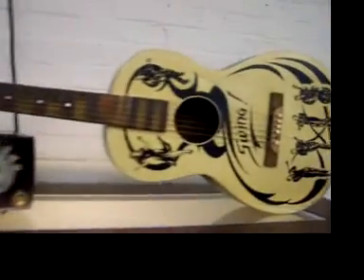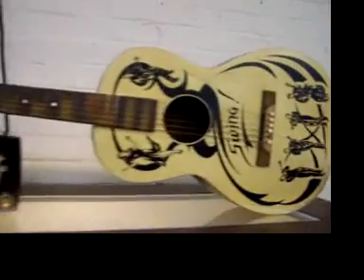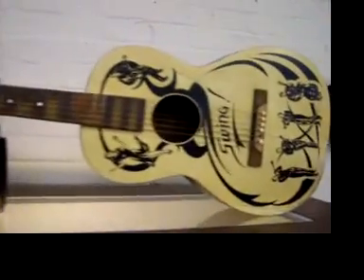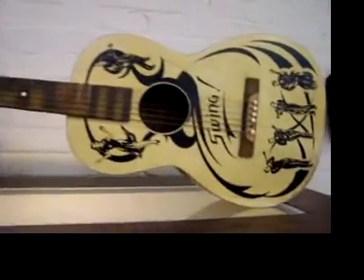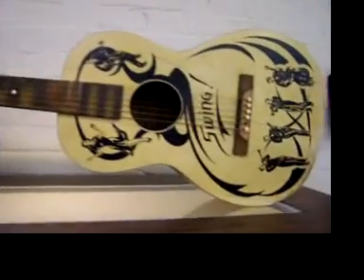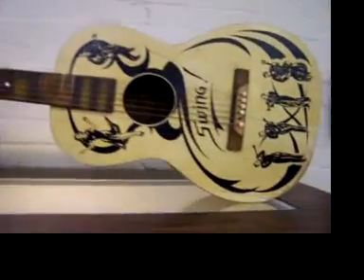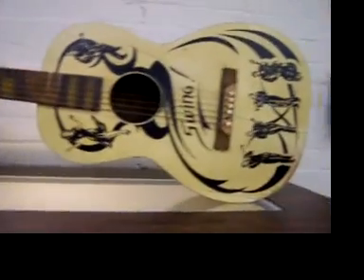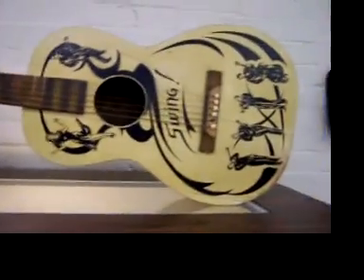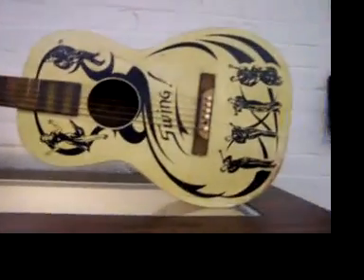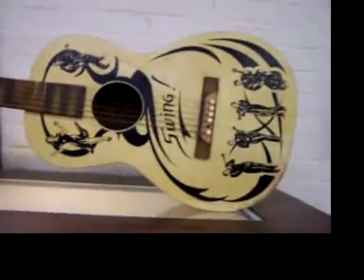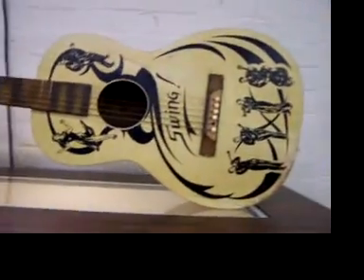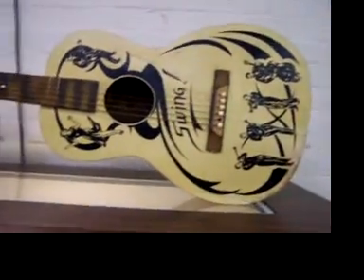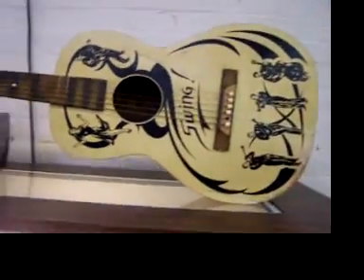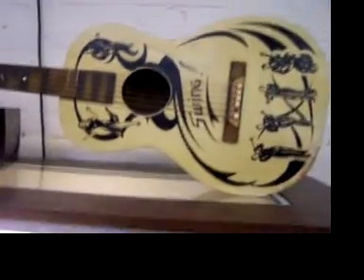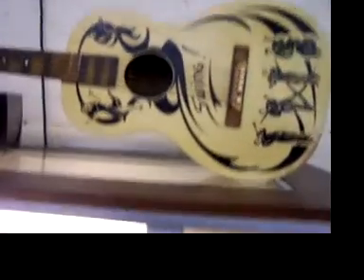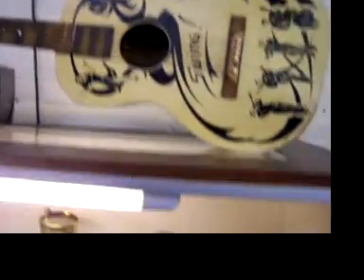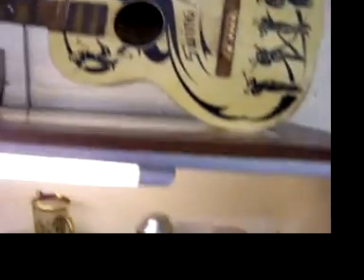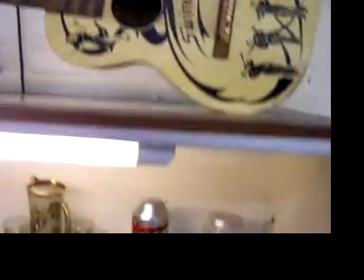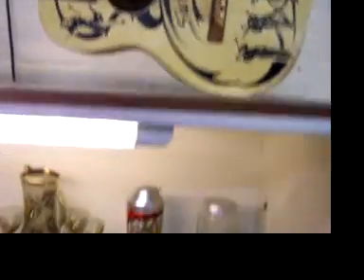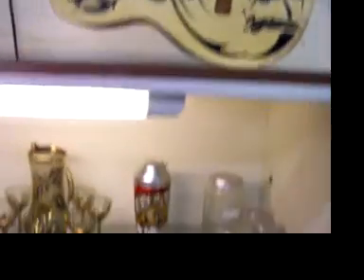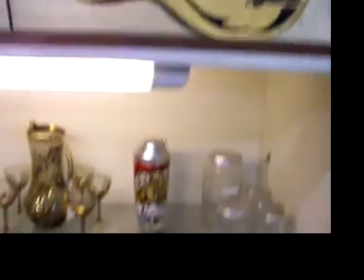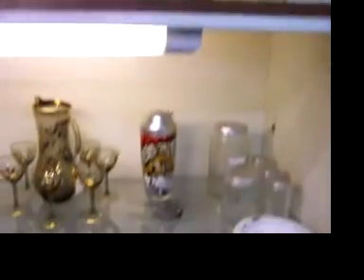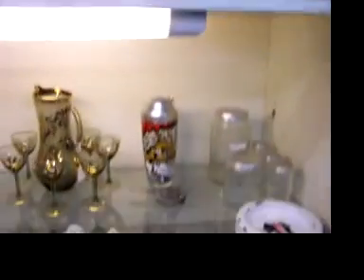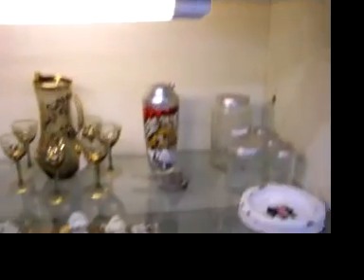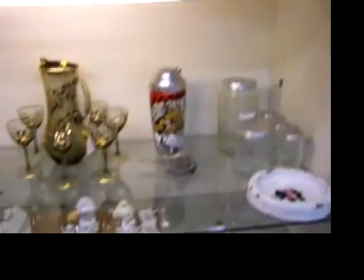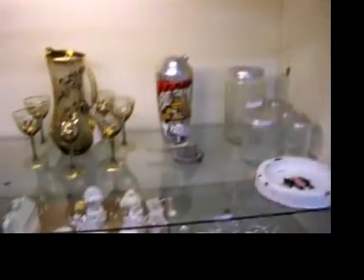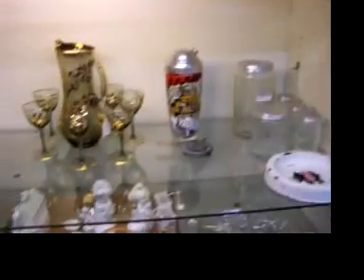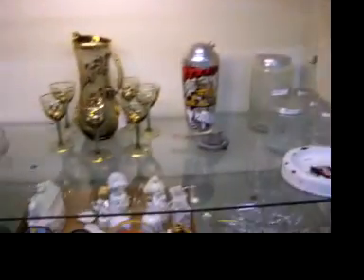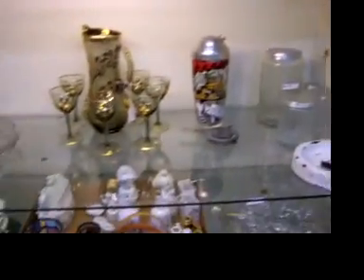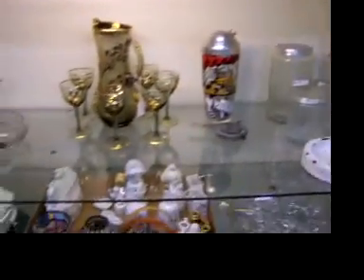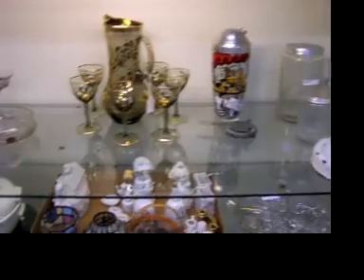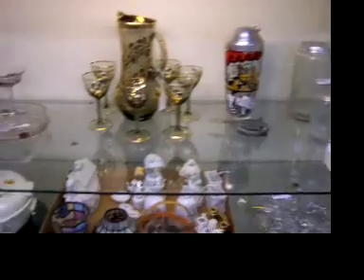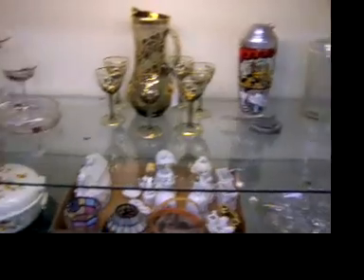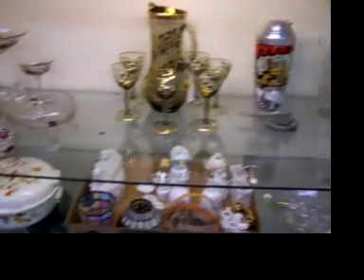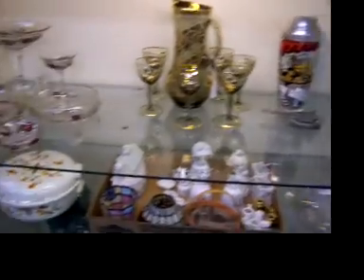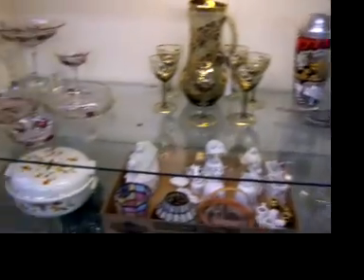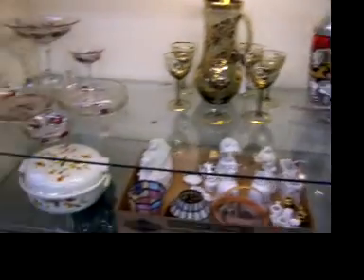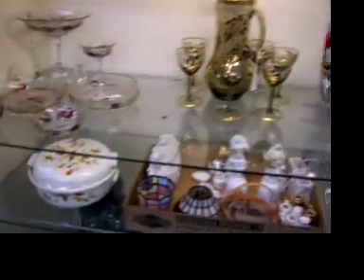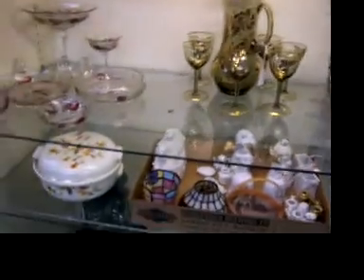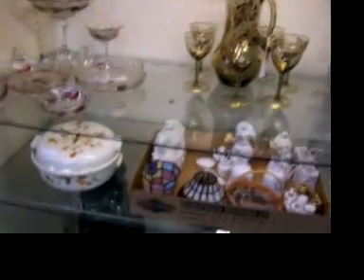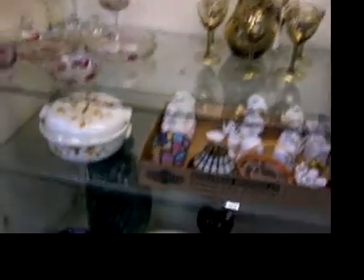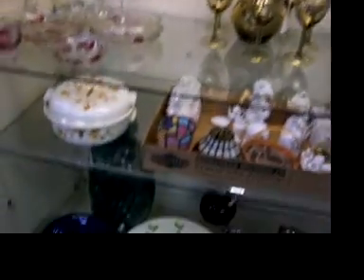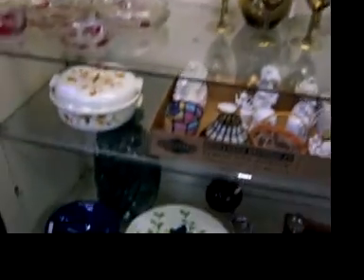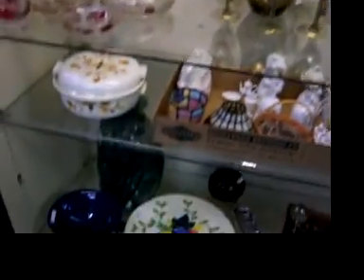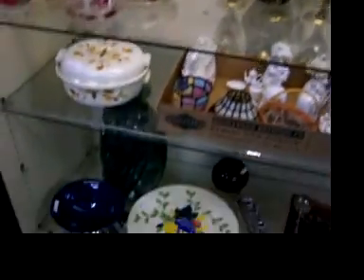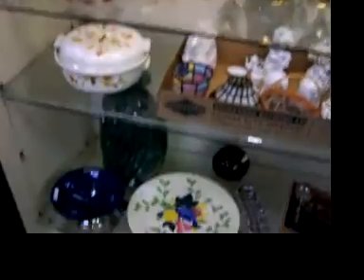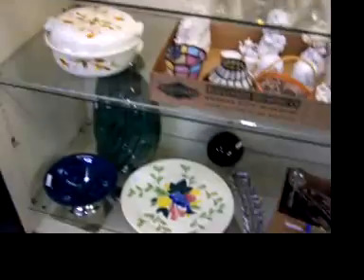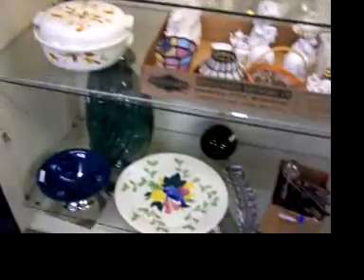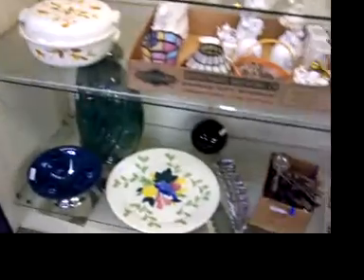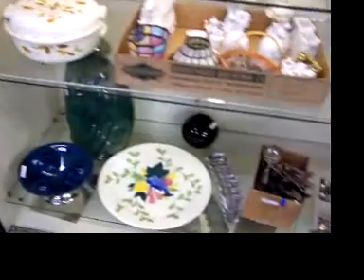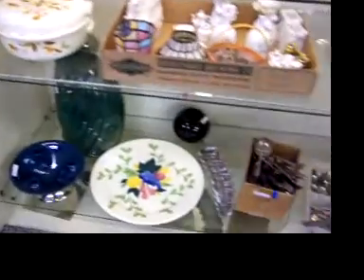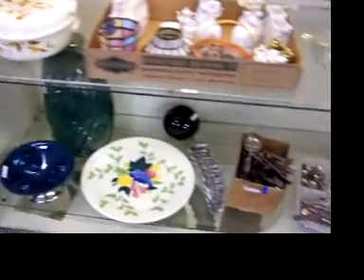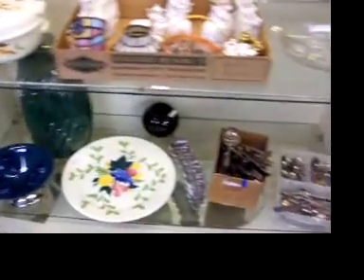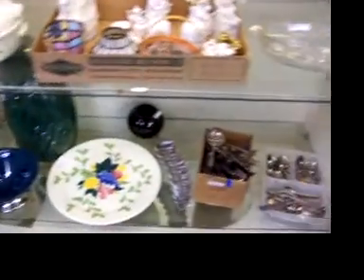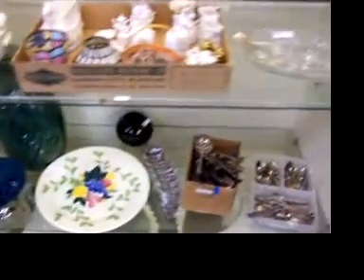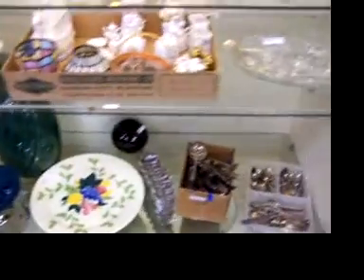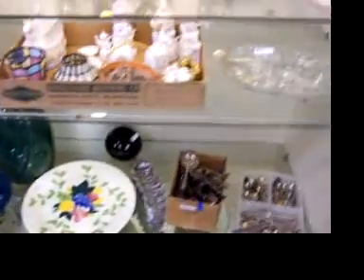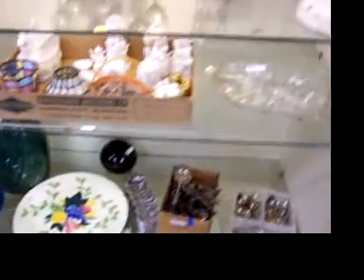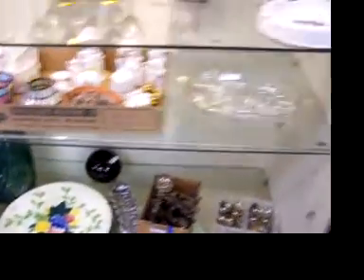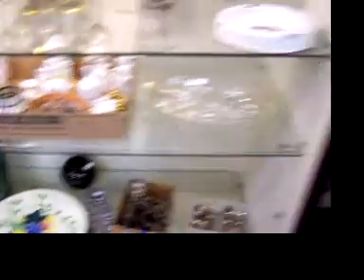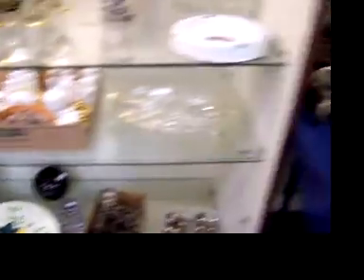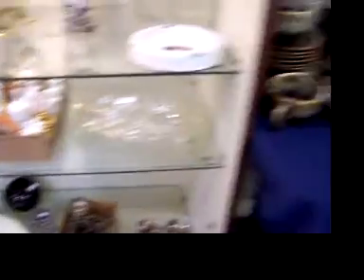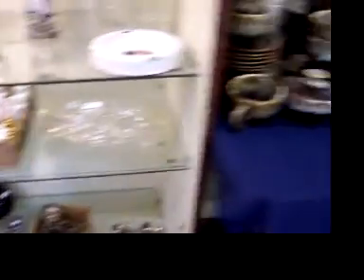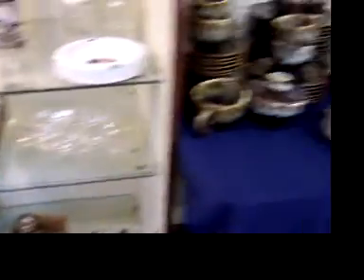Fun guitar, the swing guitar. Some interesting items here — some glassware, some pottery, precious moments.